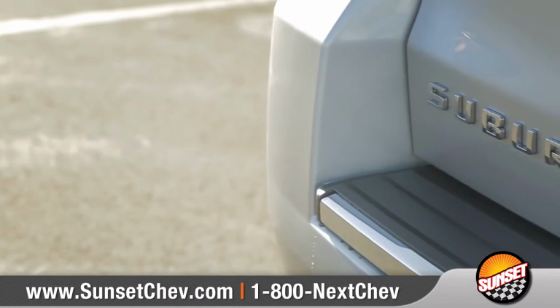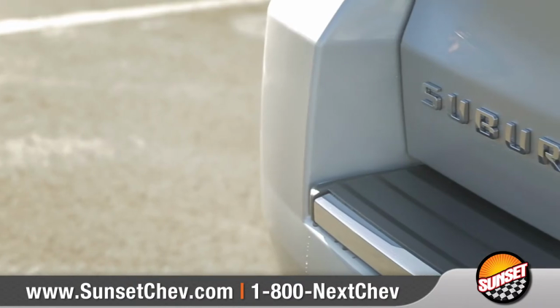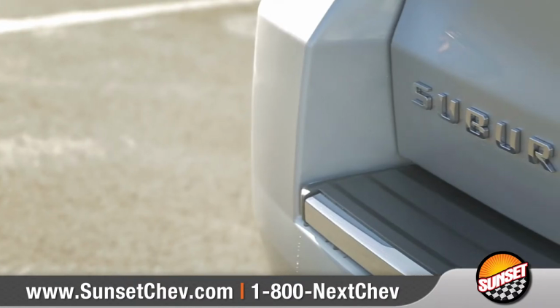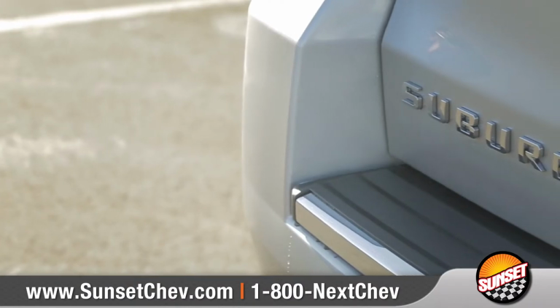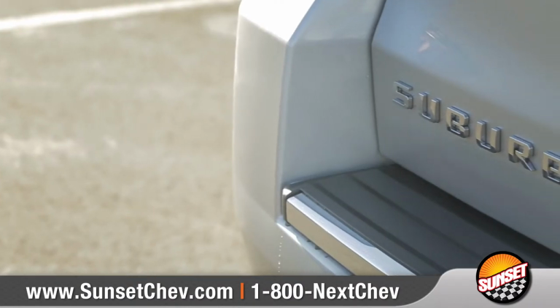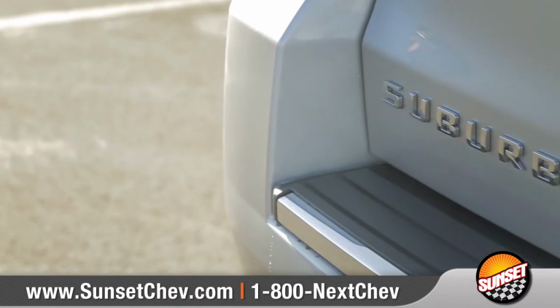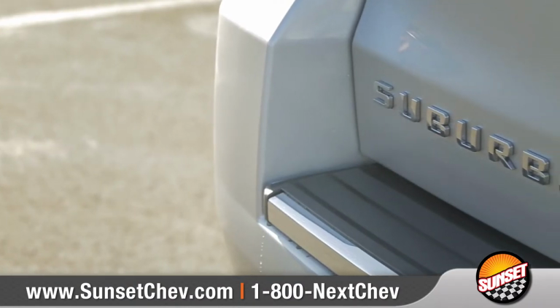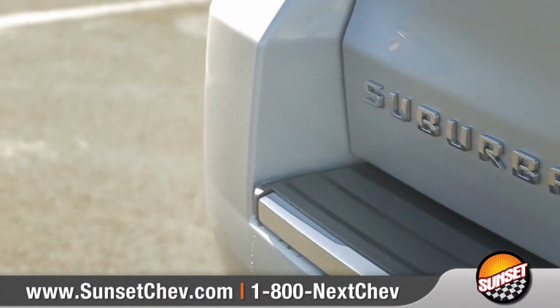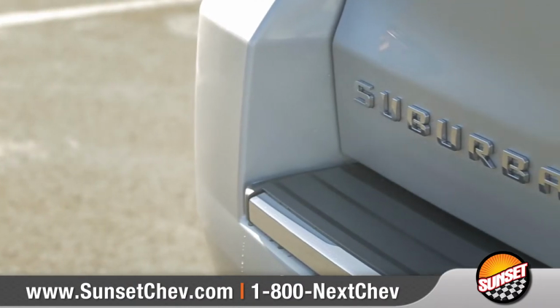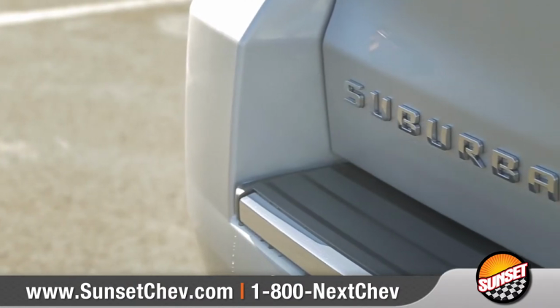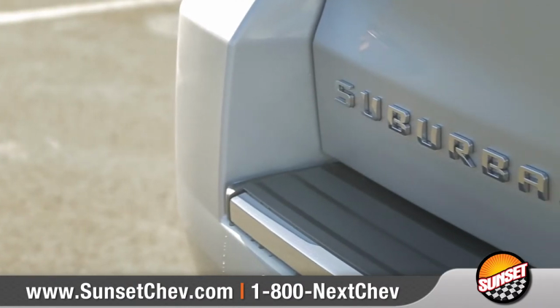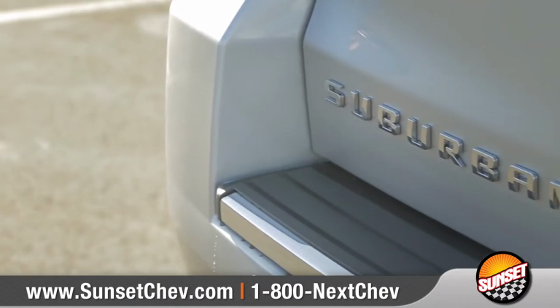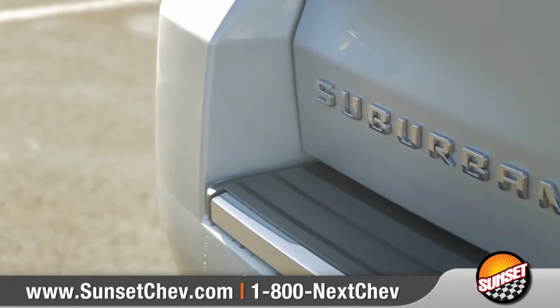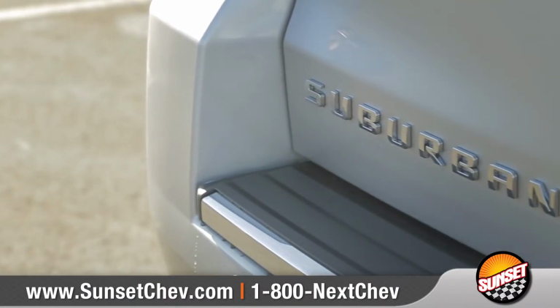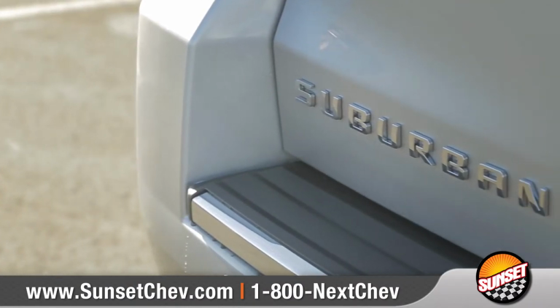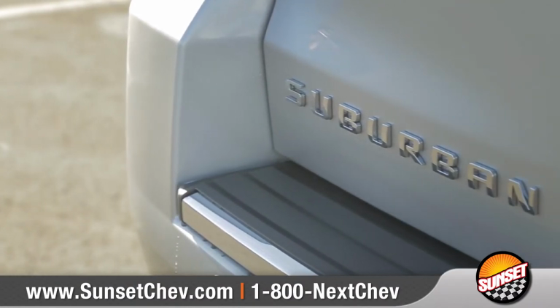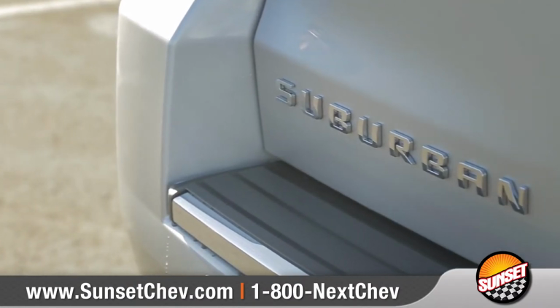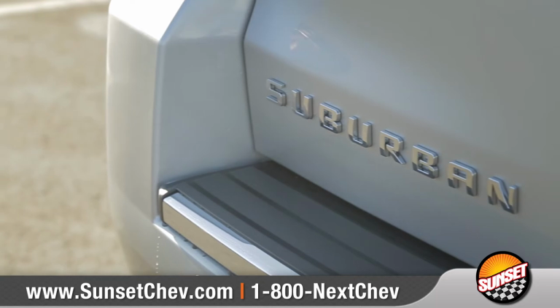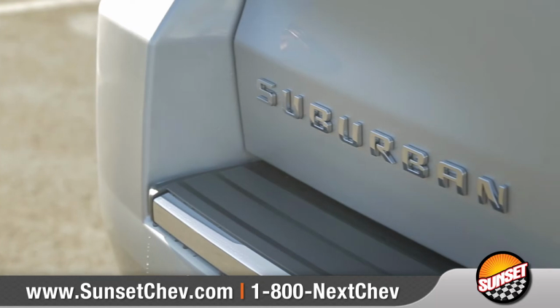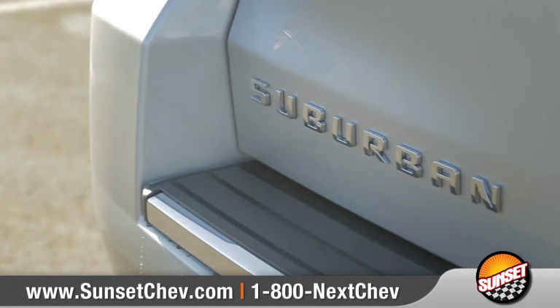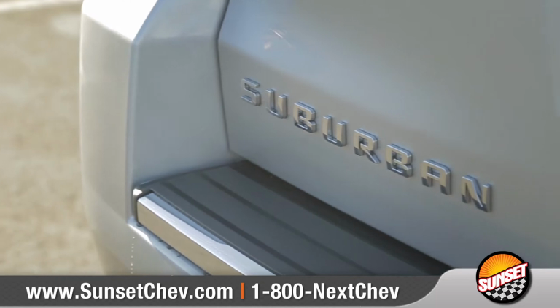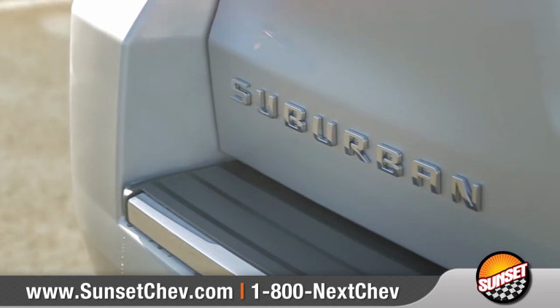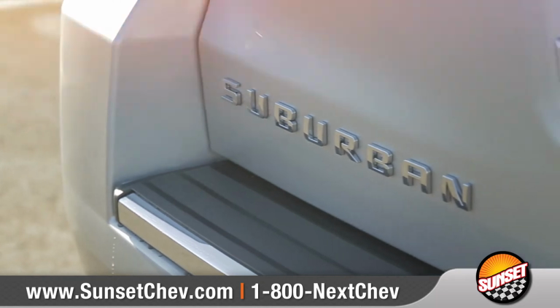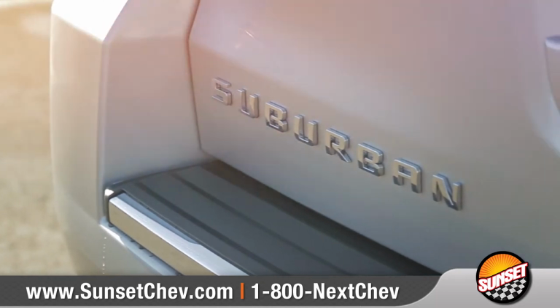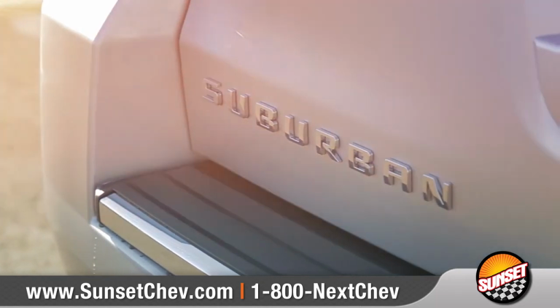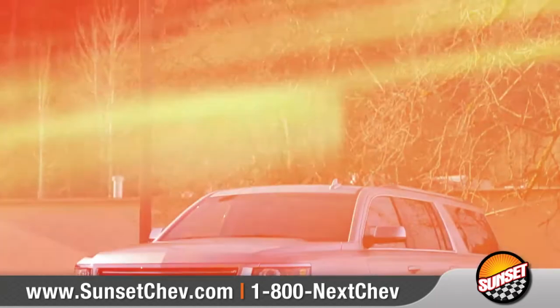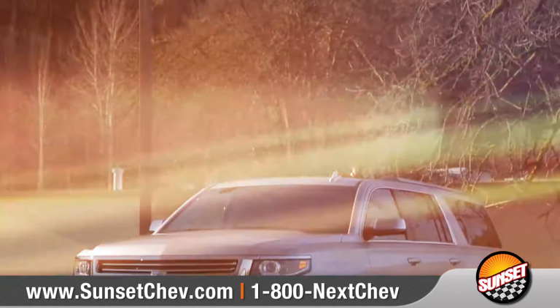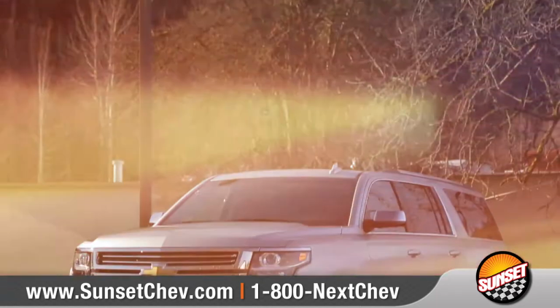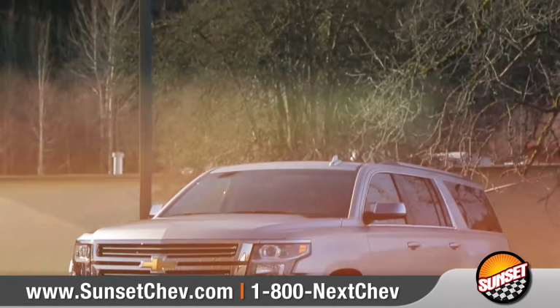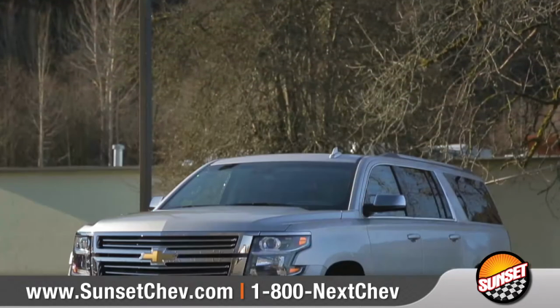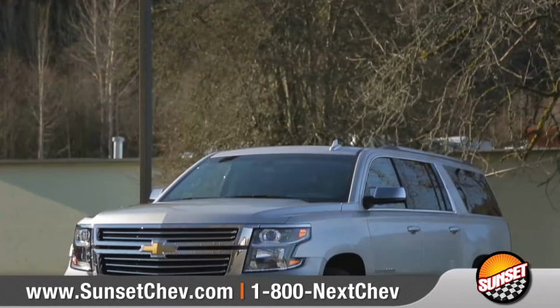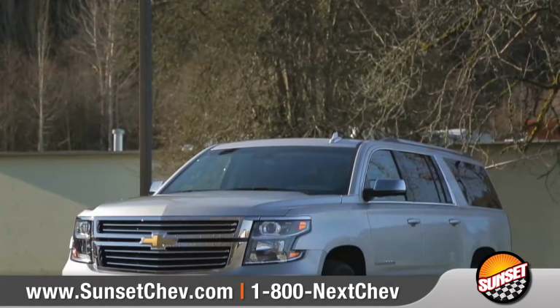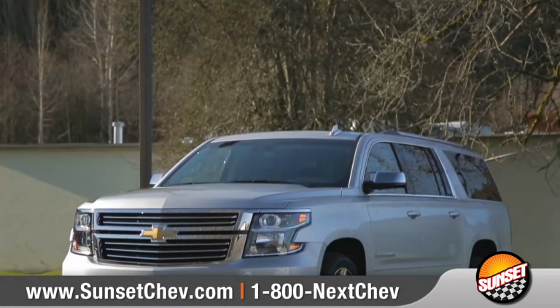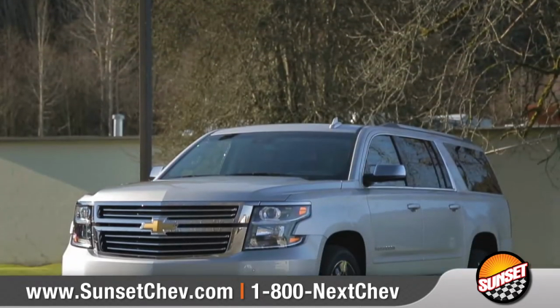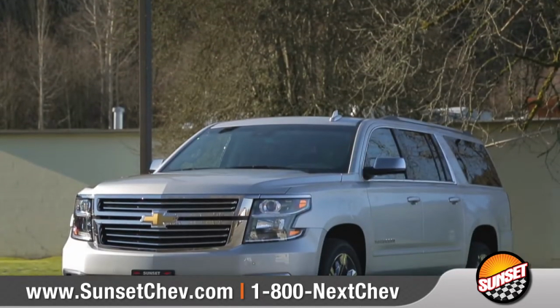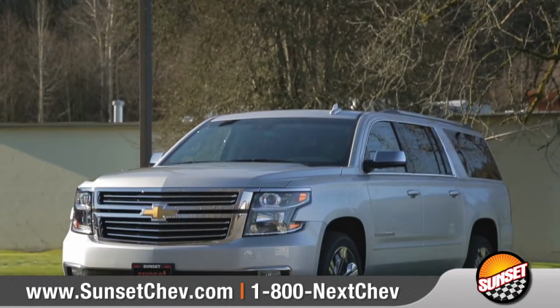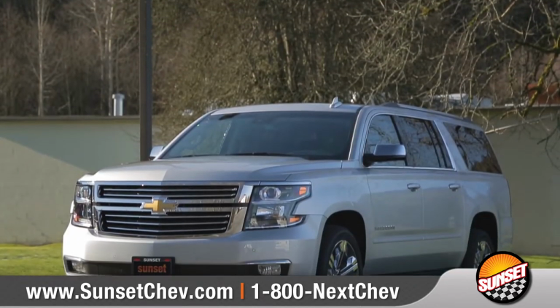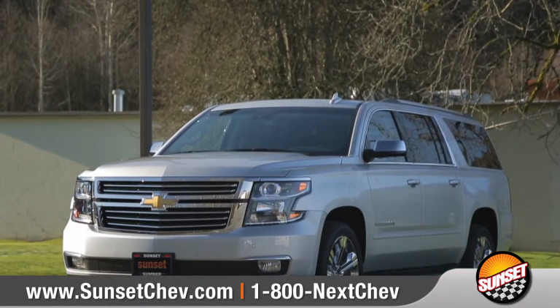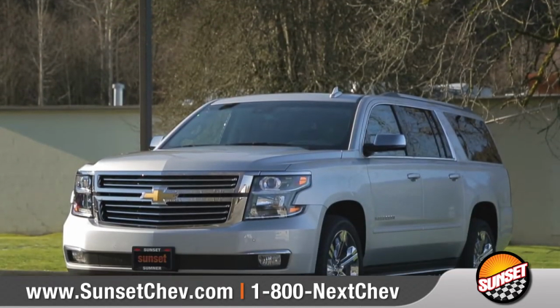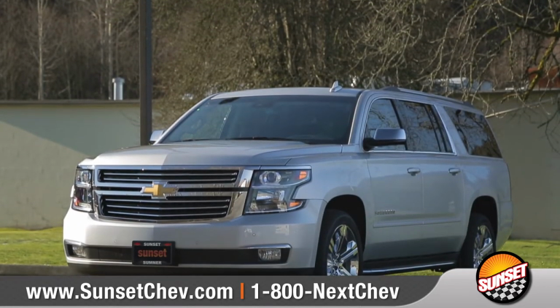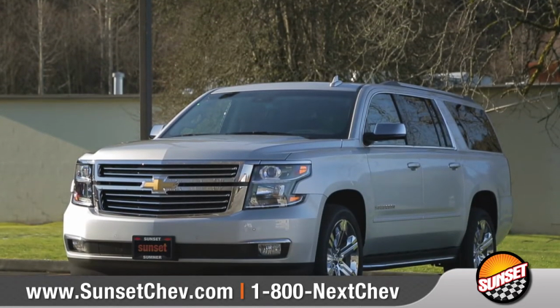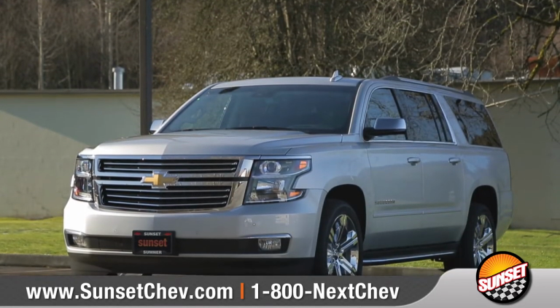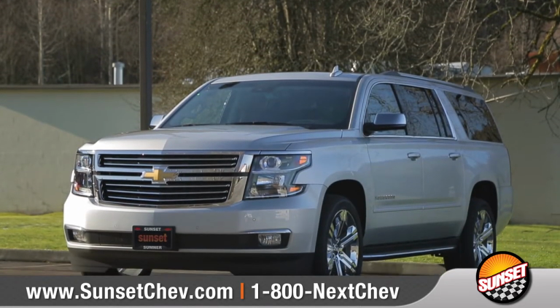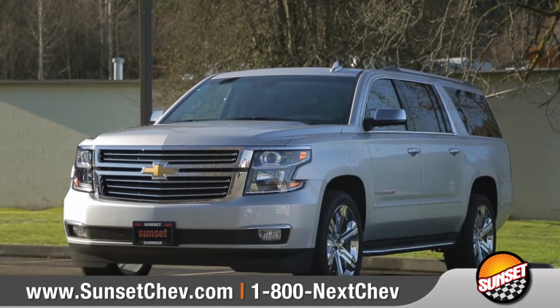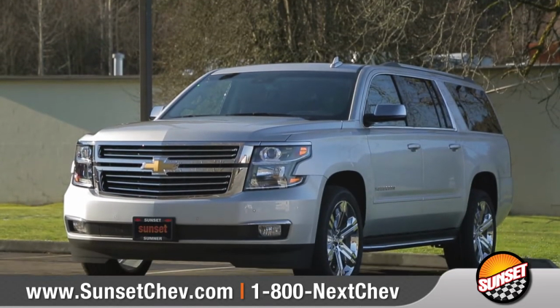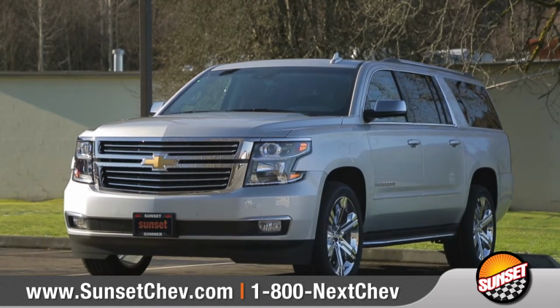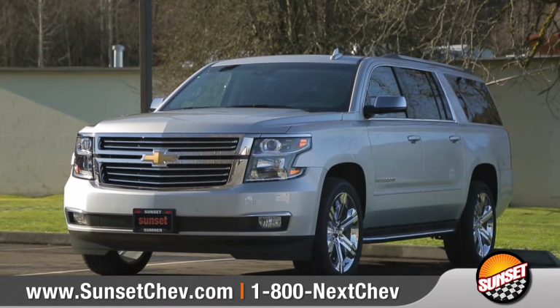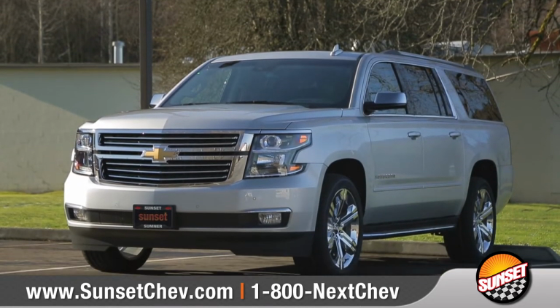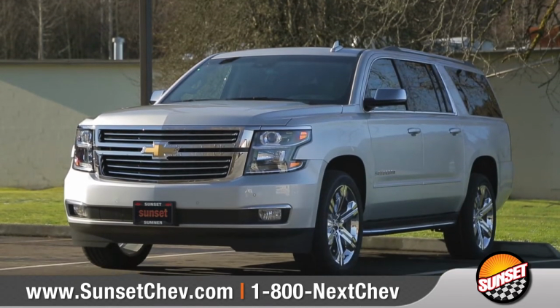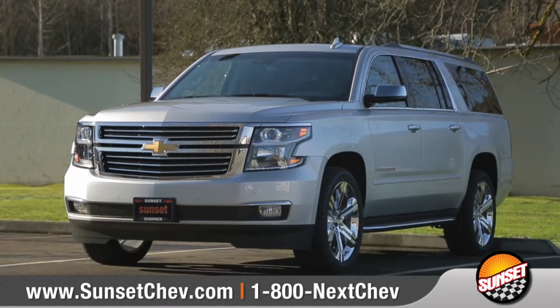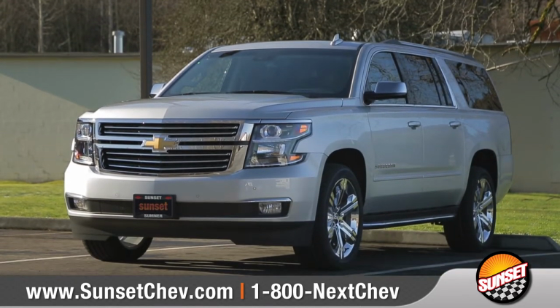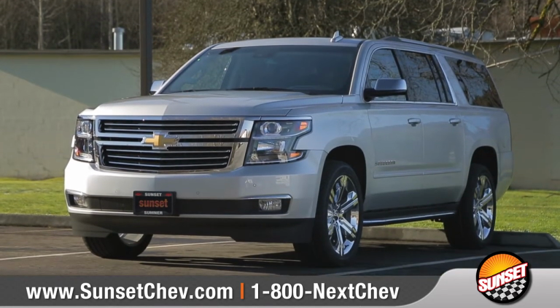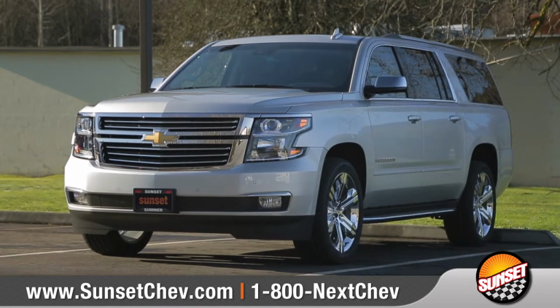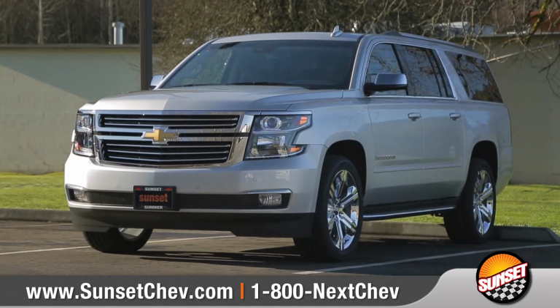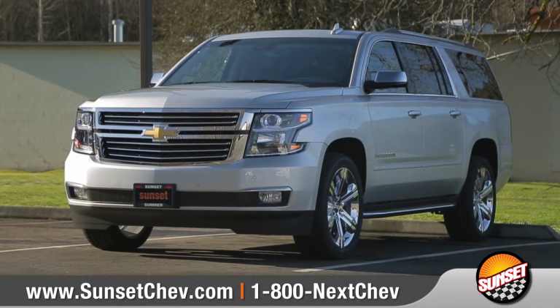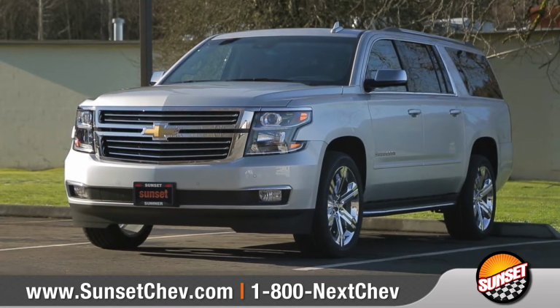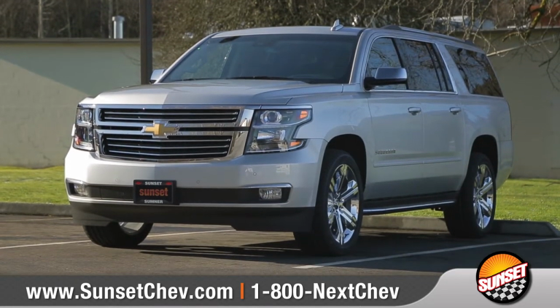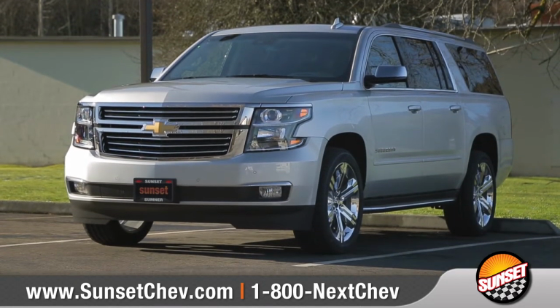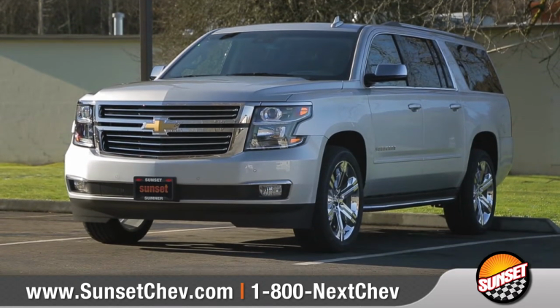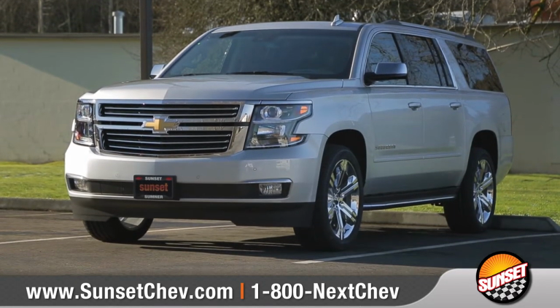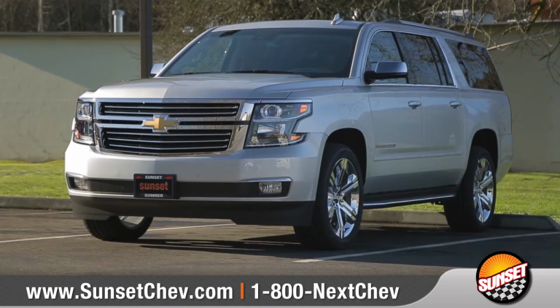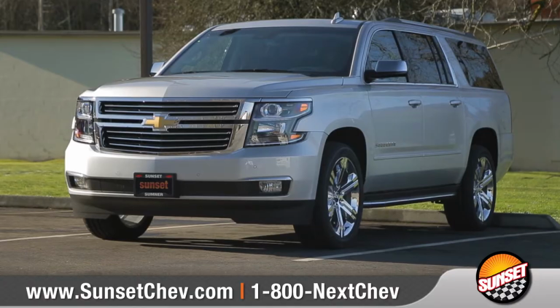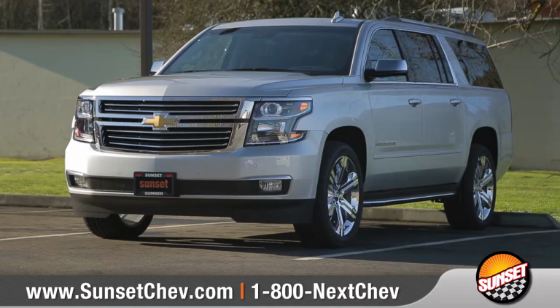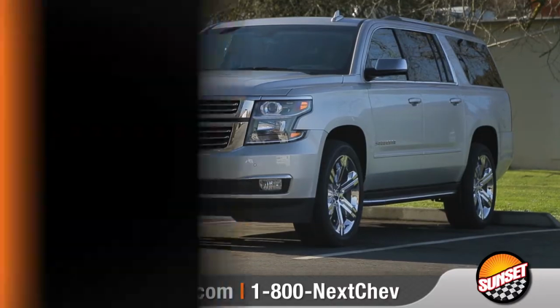Perfectly built to accommodate your family's needs, the Suburban is truly an American original. So come down and see us and check out the 2017 Chevrolet Suburban.